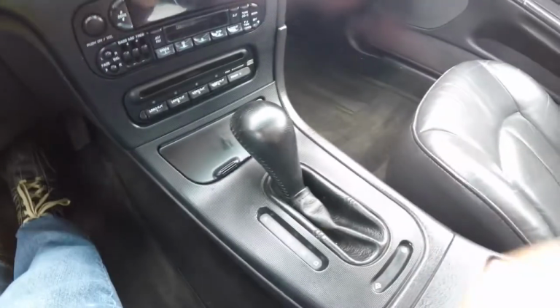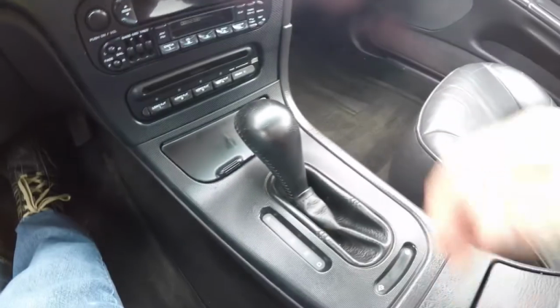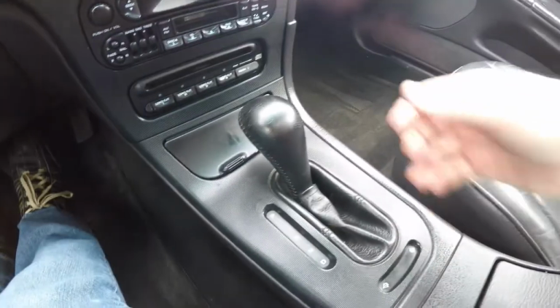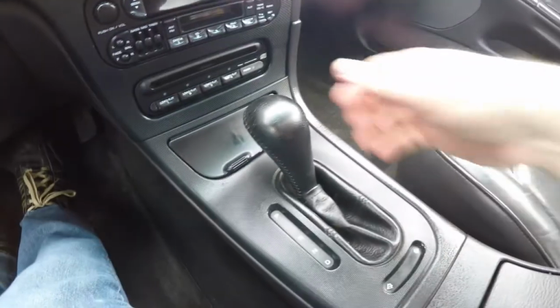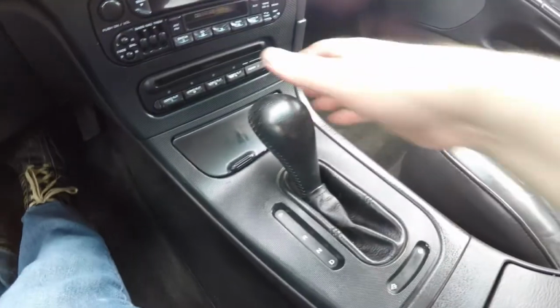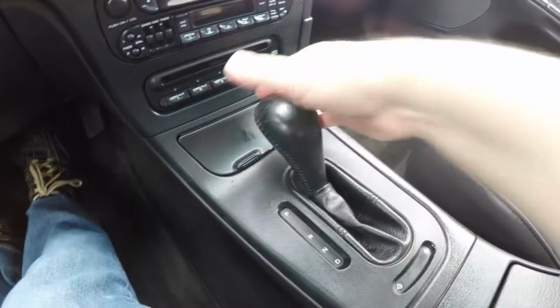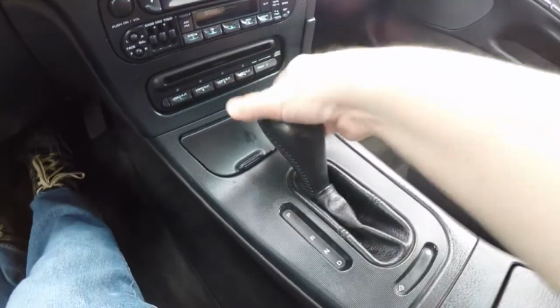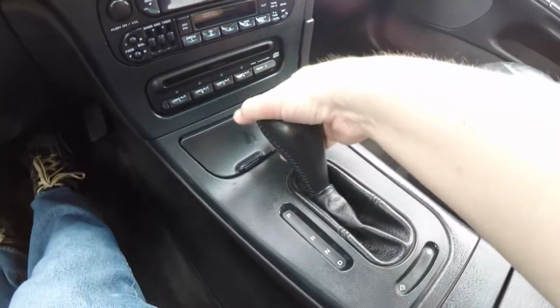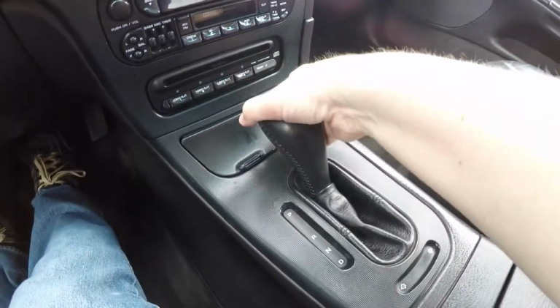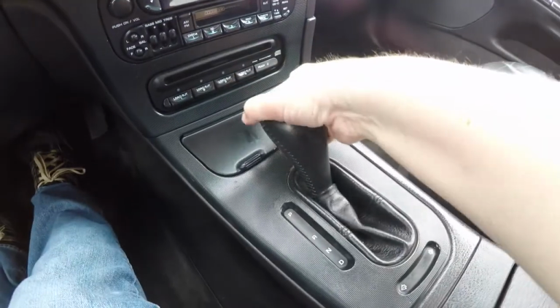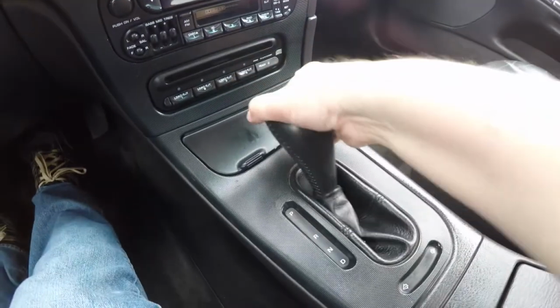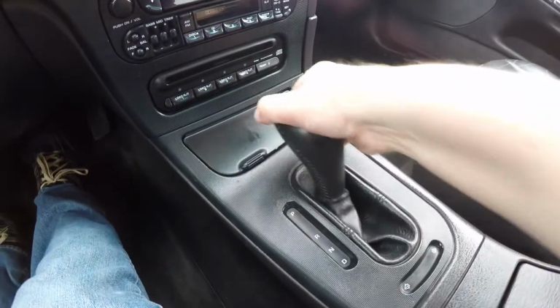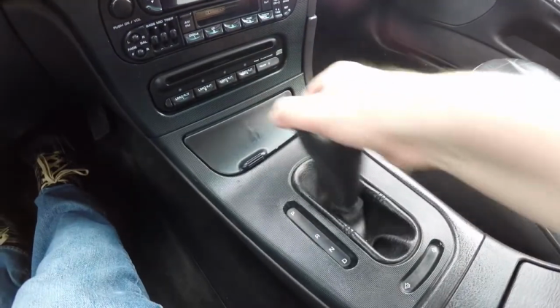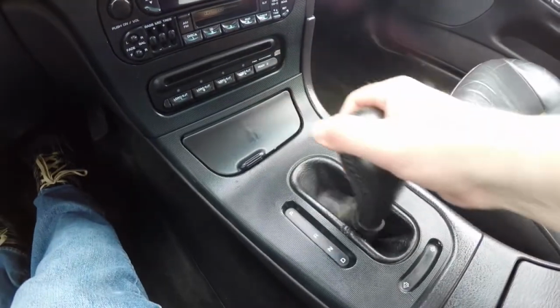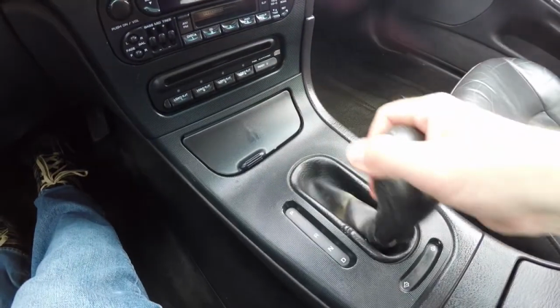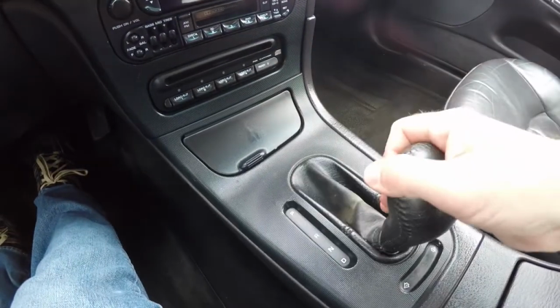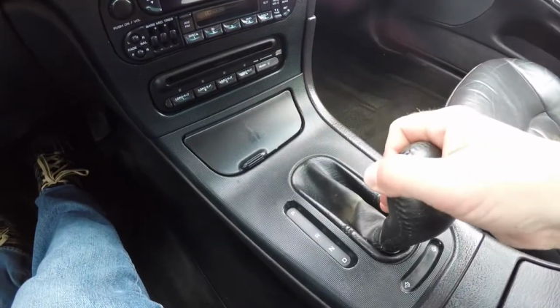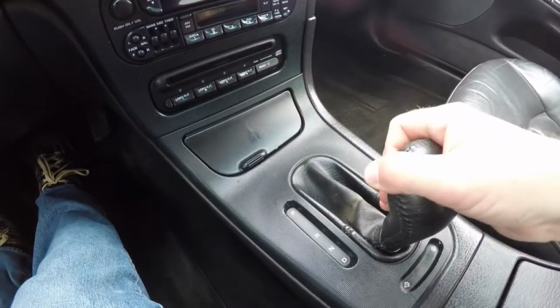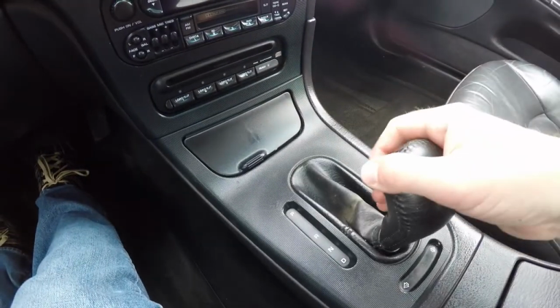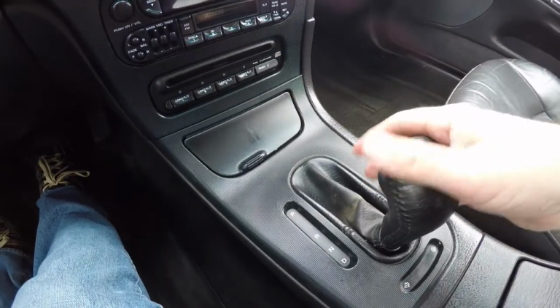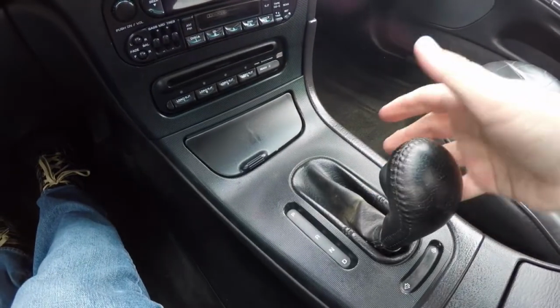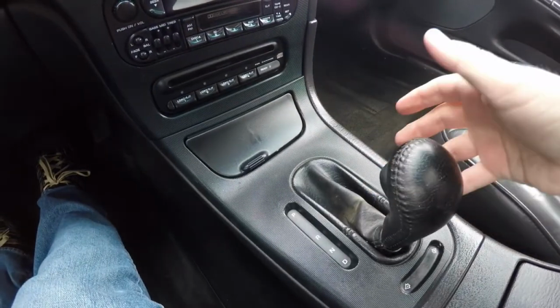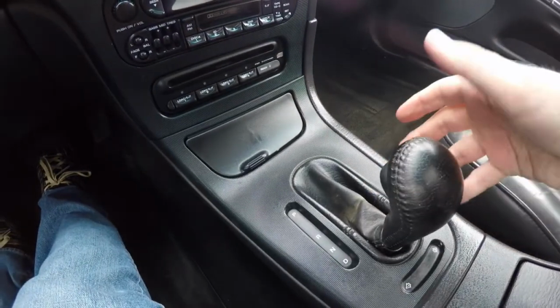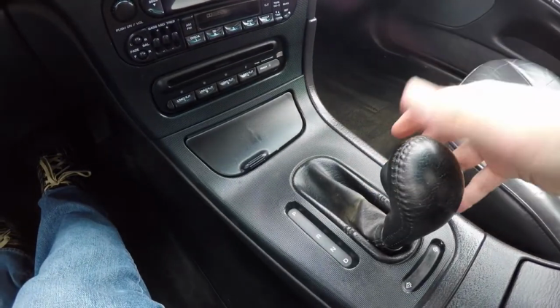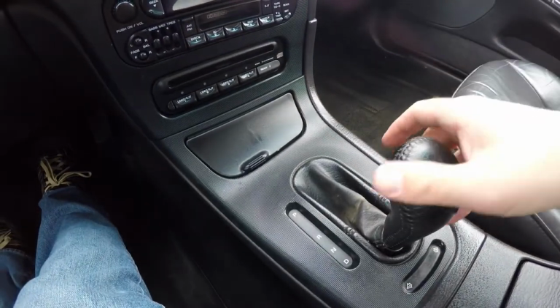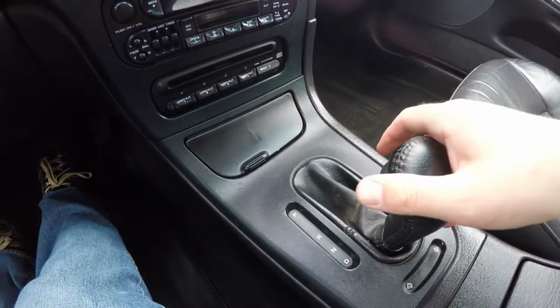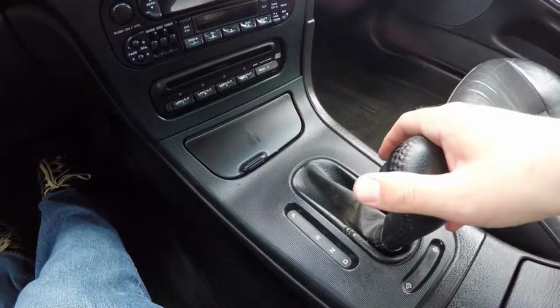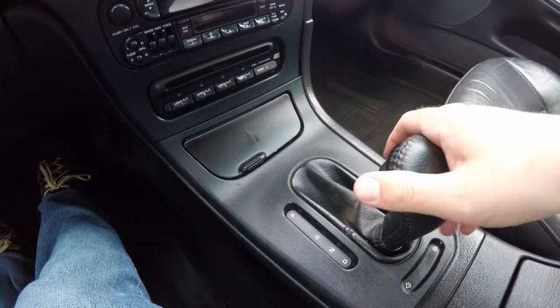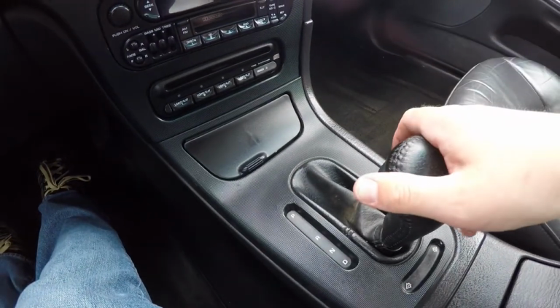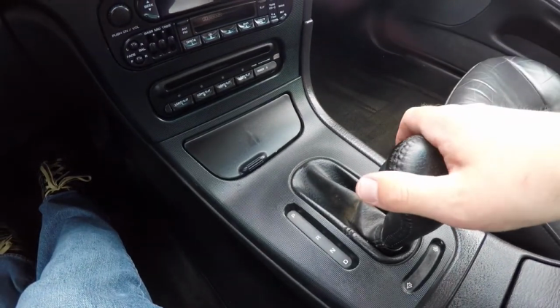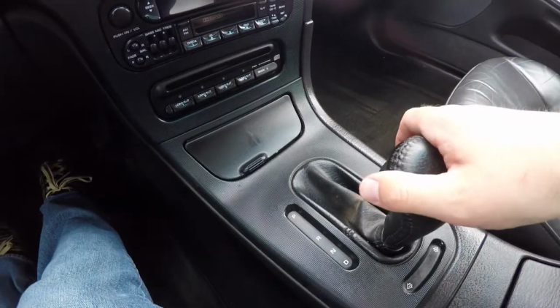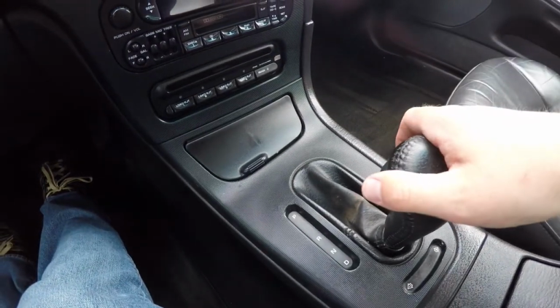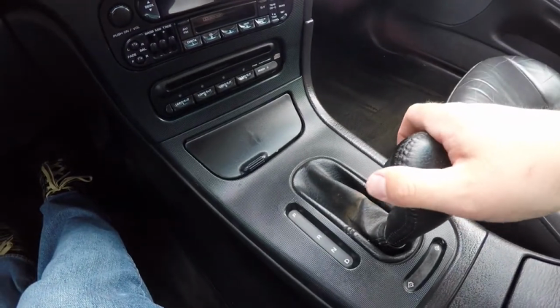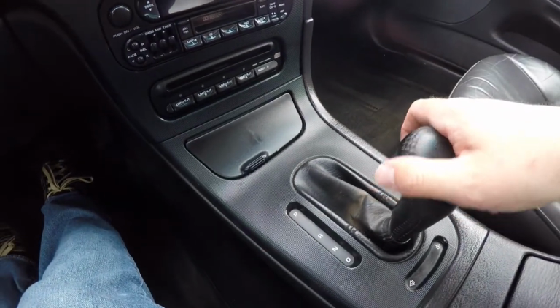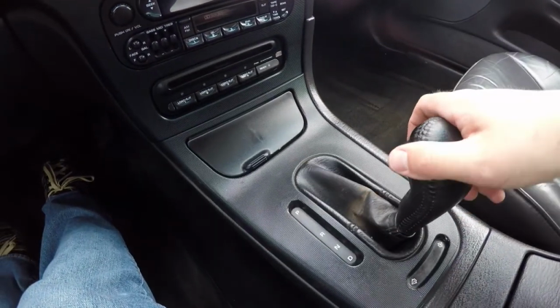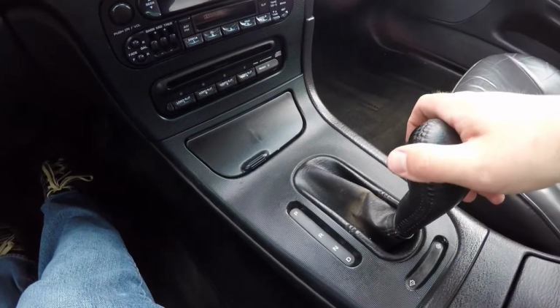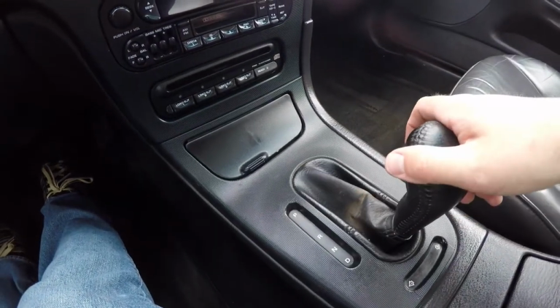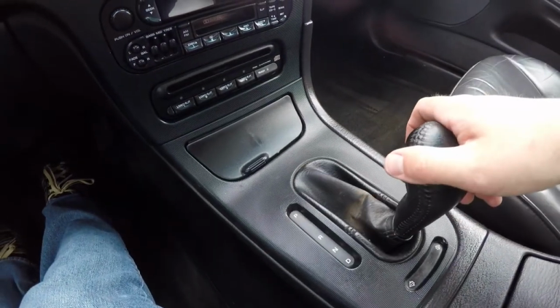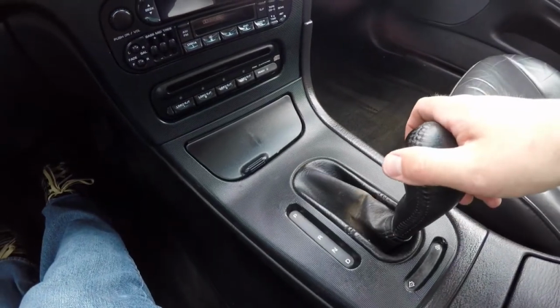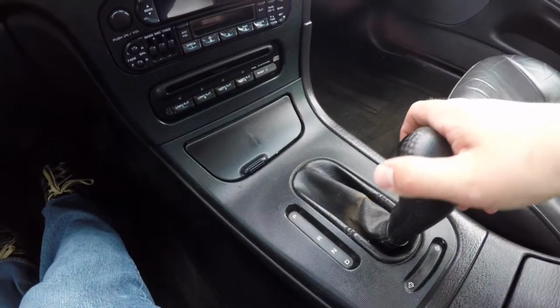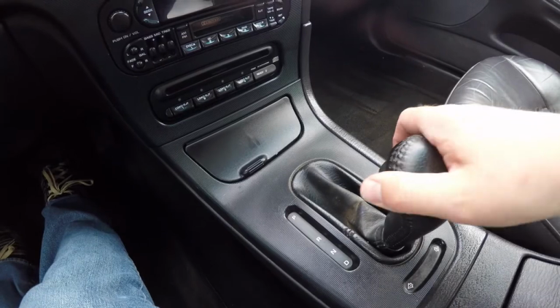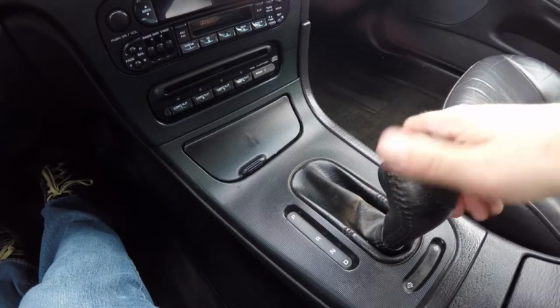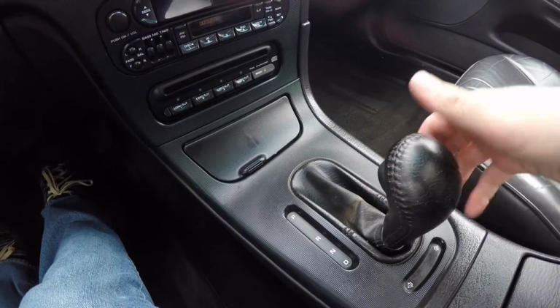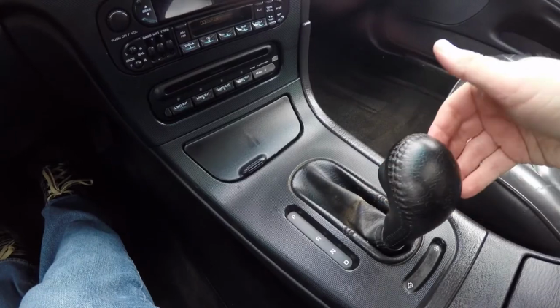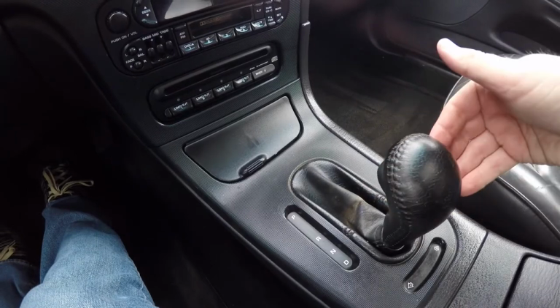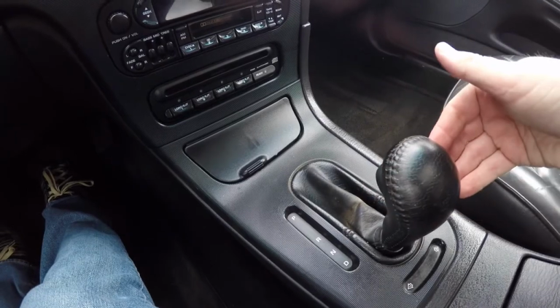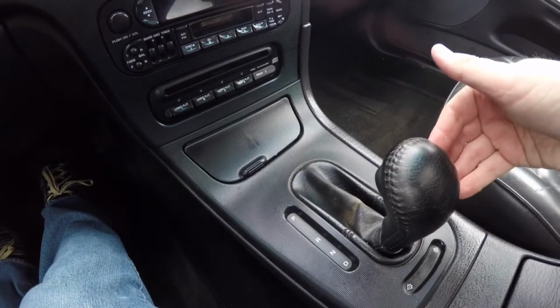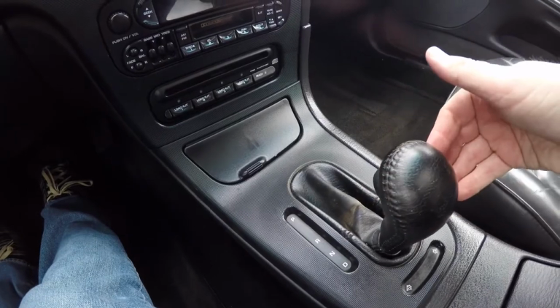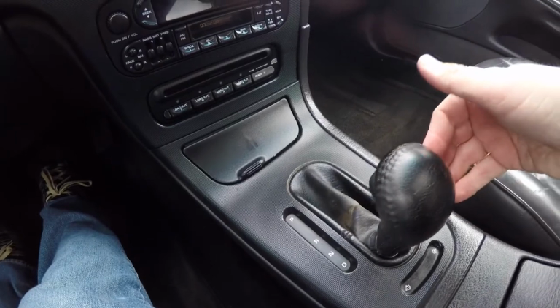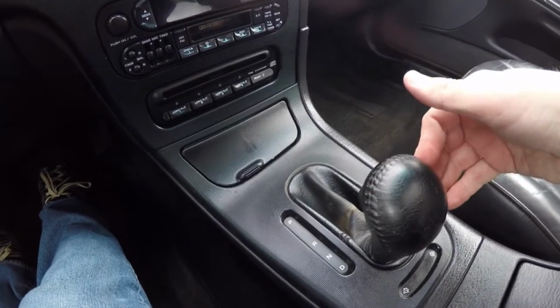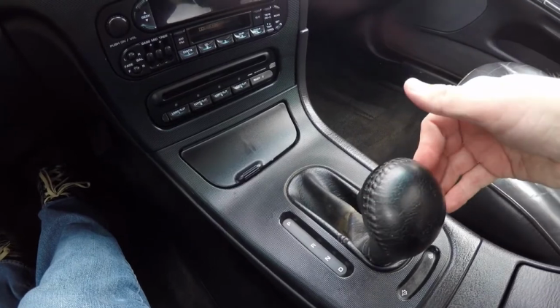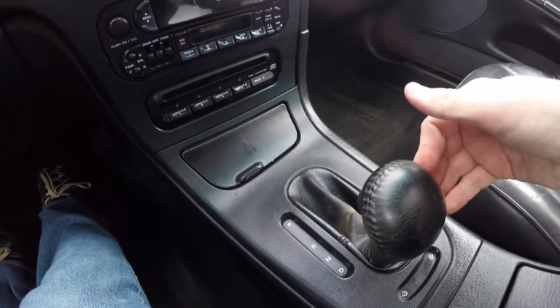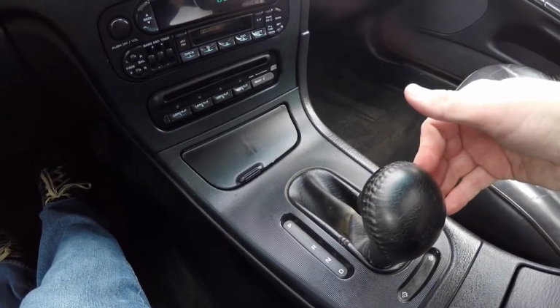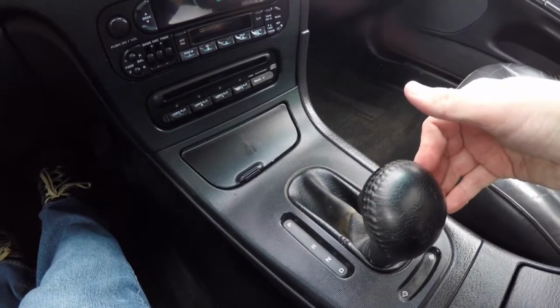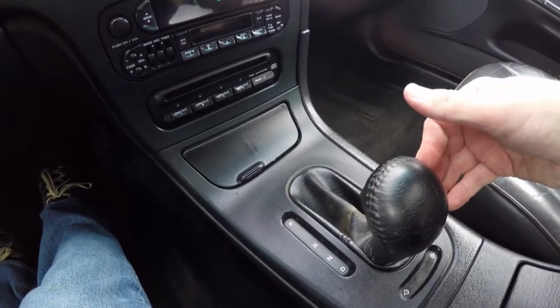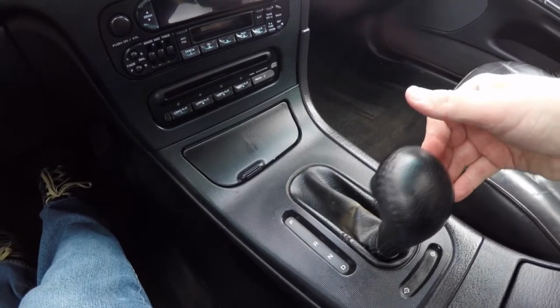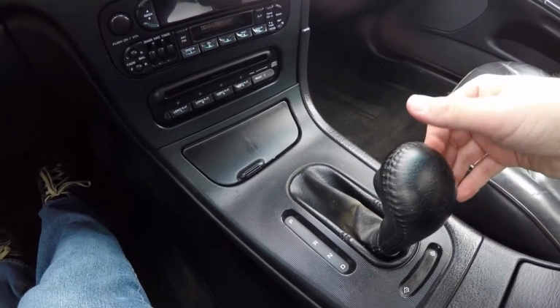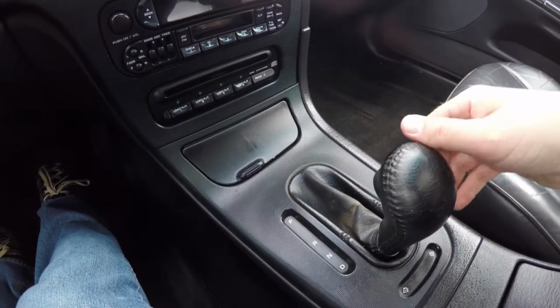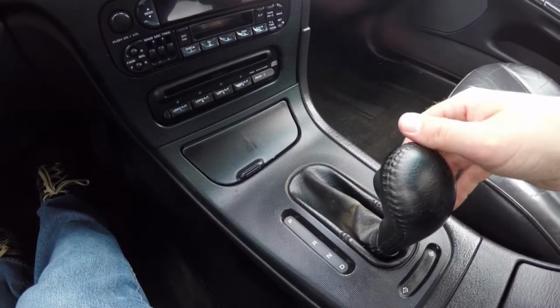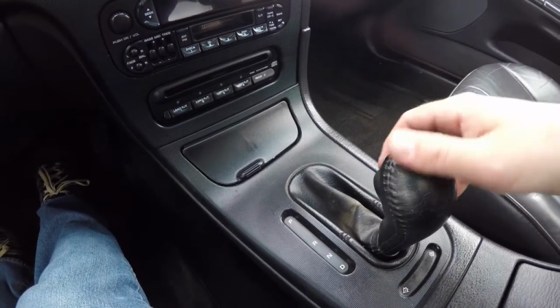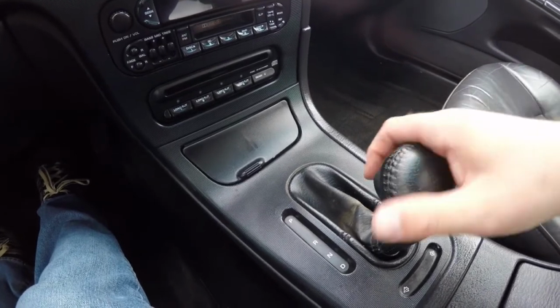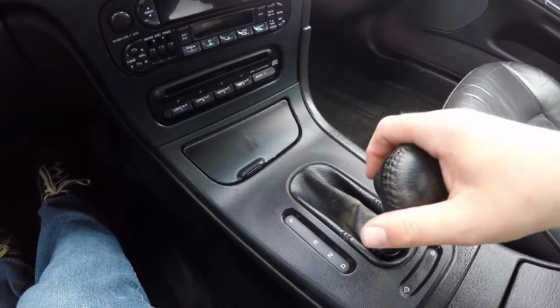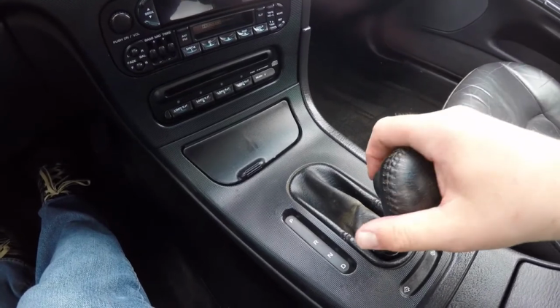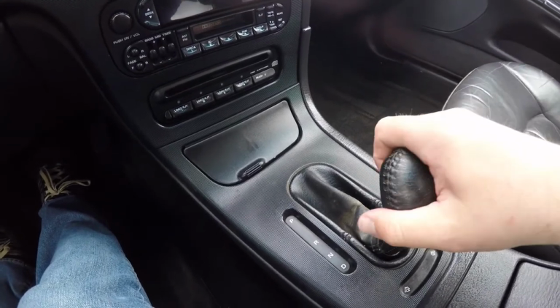The auto stick feature is here — to upshift, tap to the right; to downshift, tap to the left.